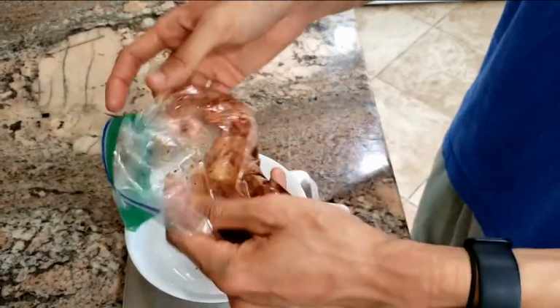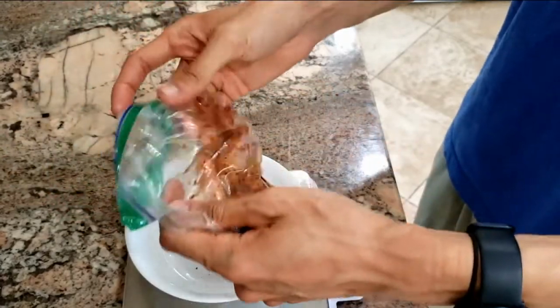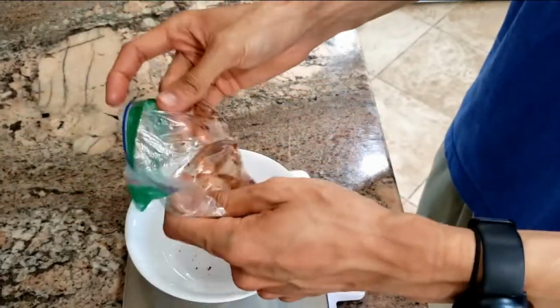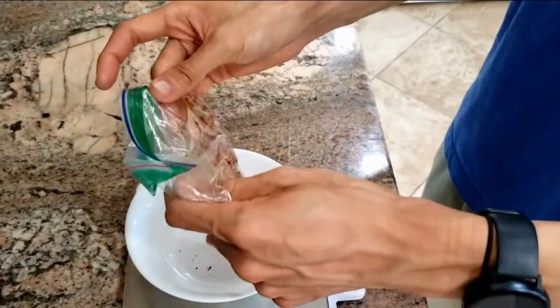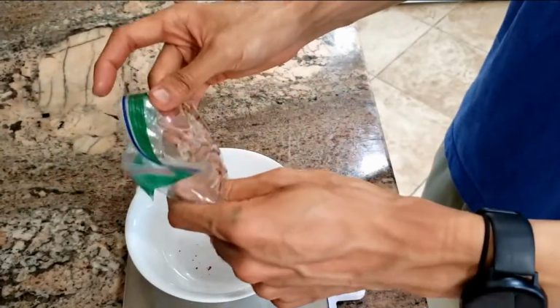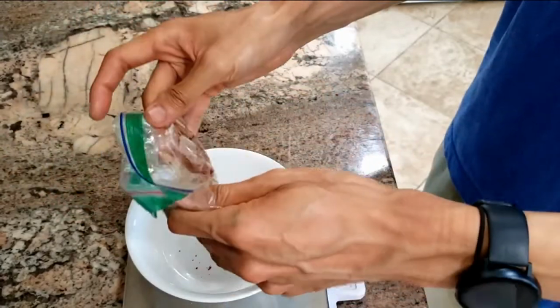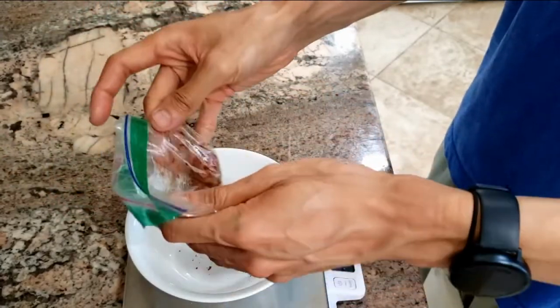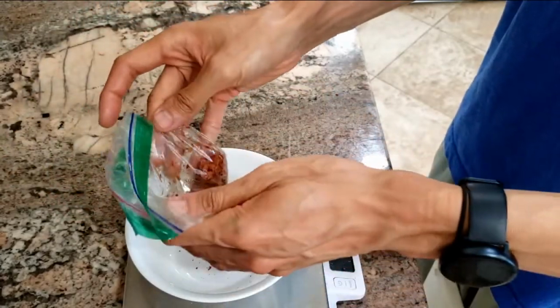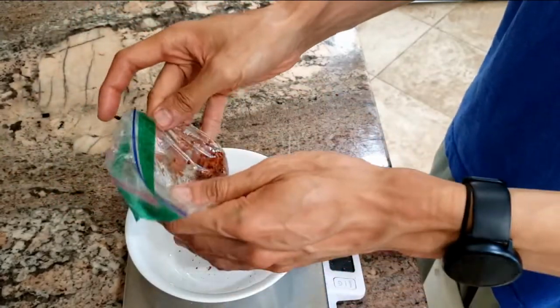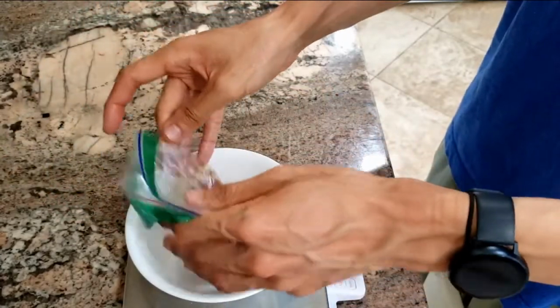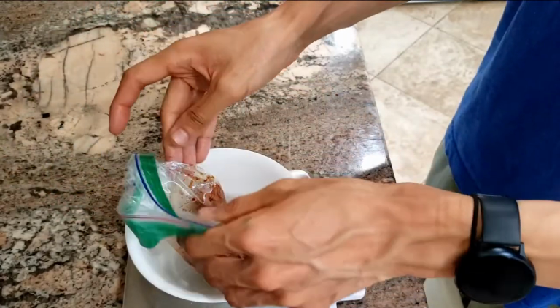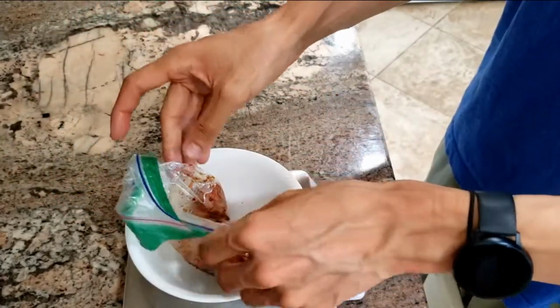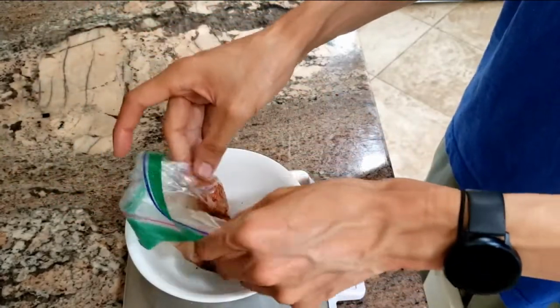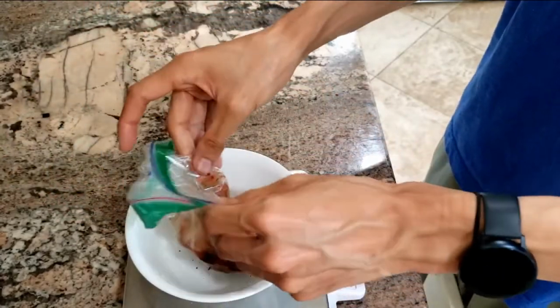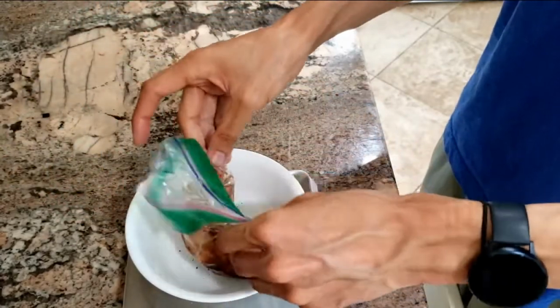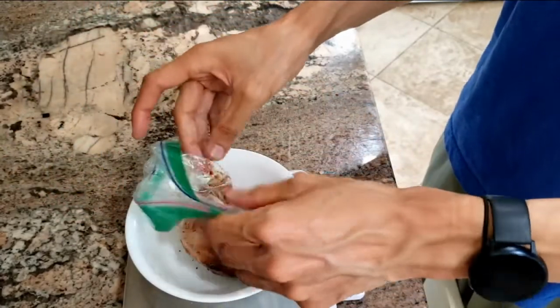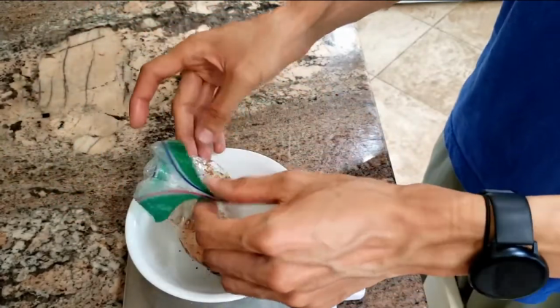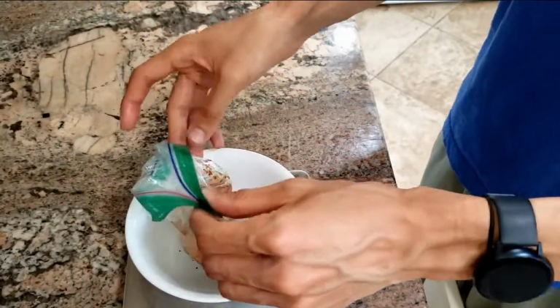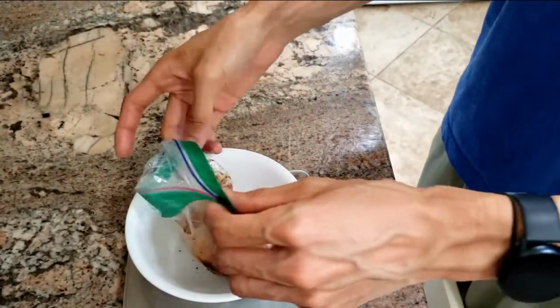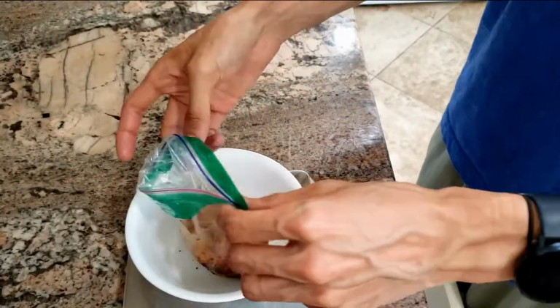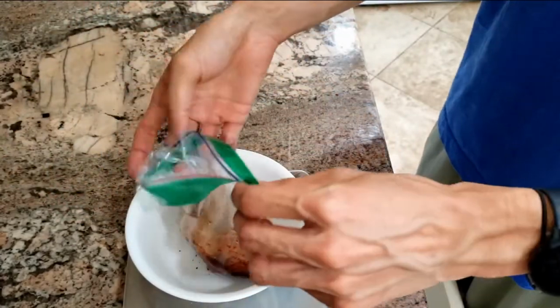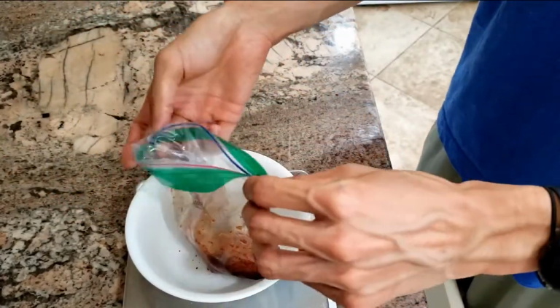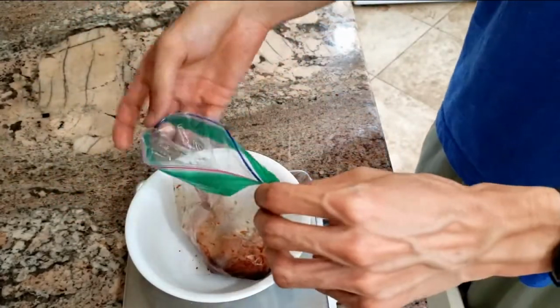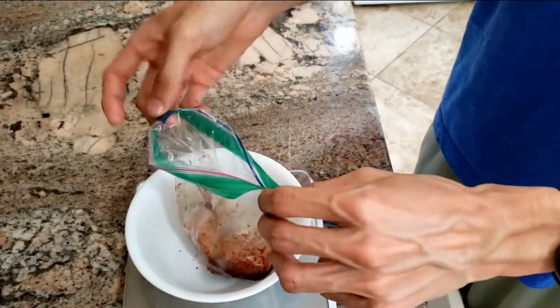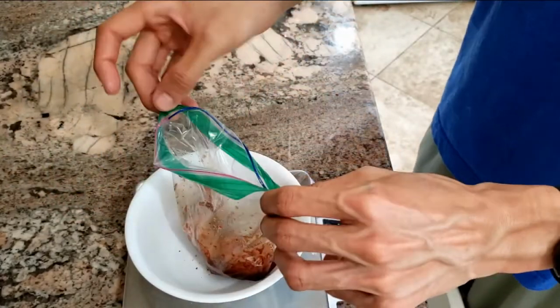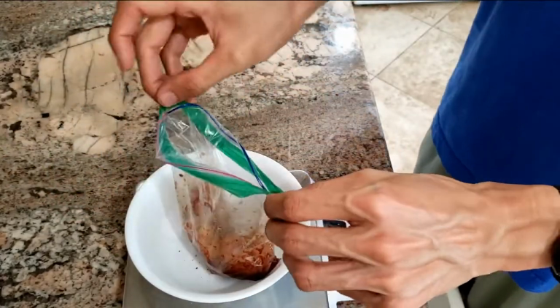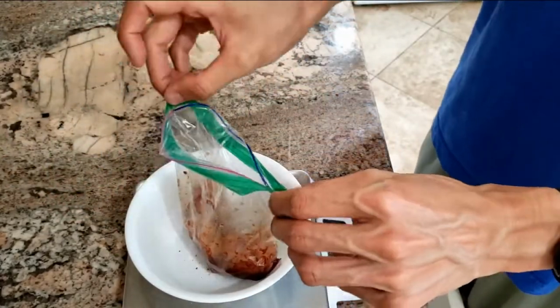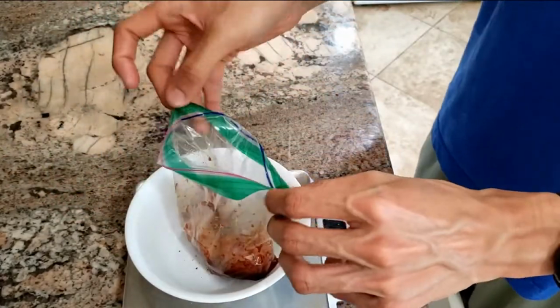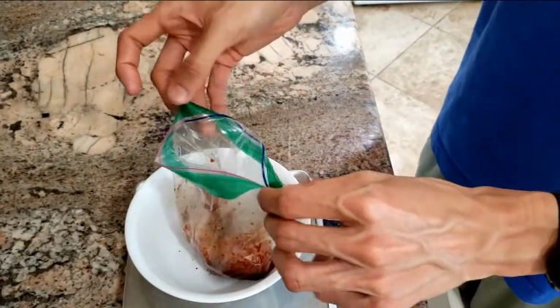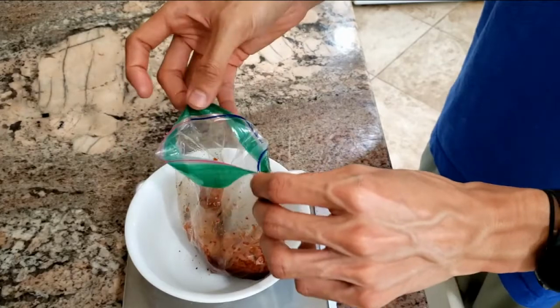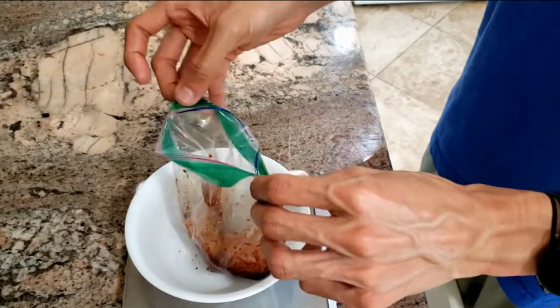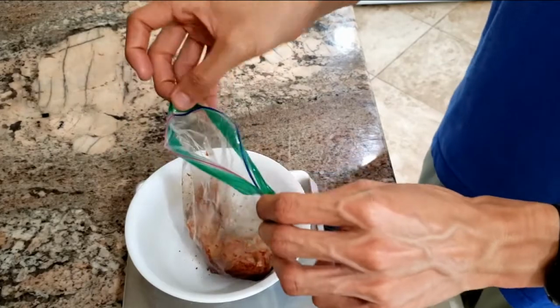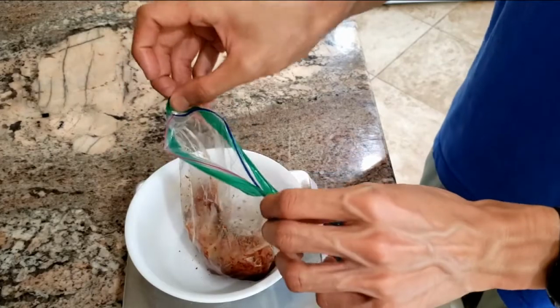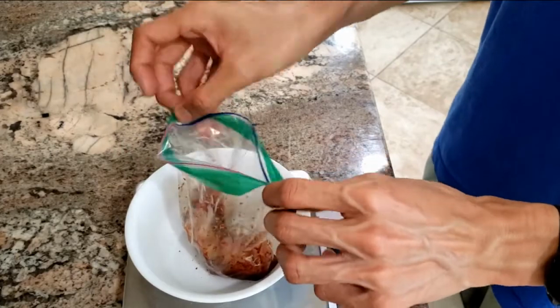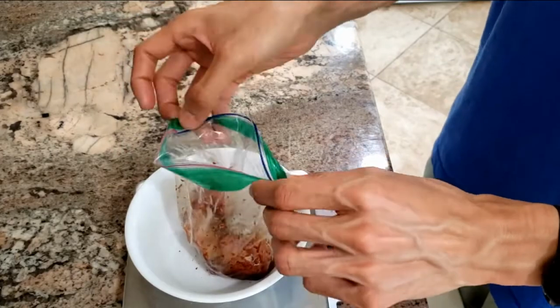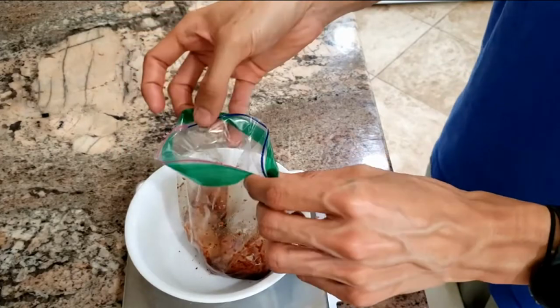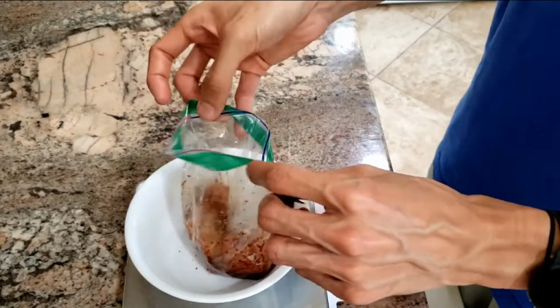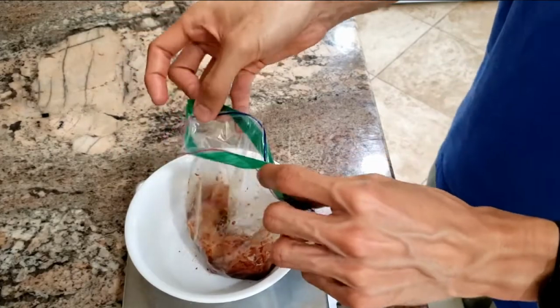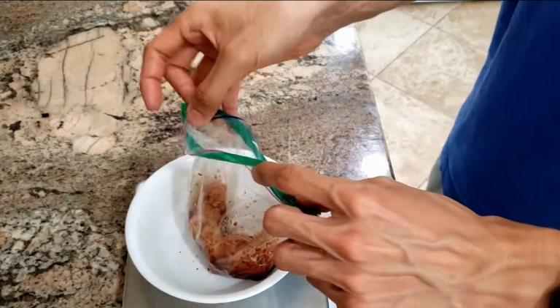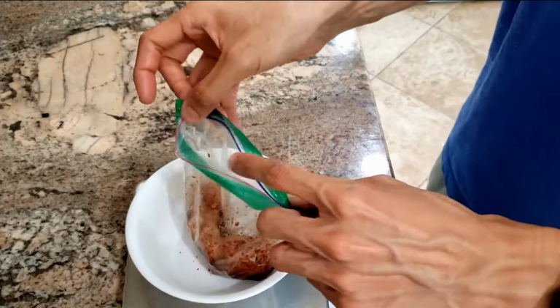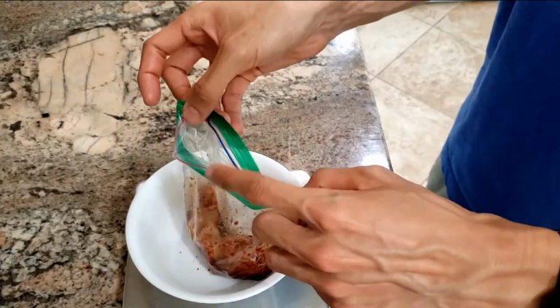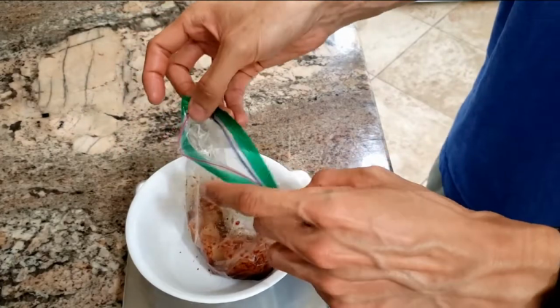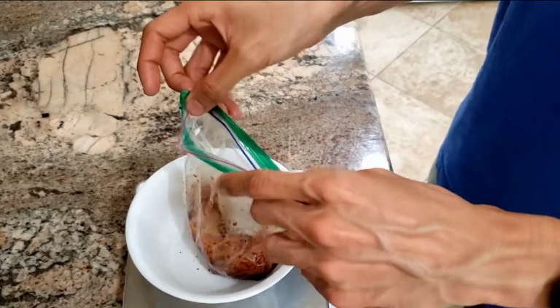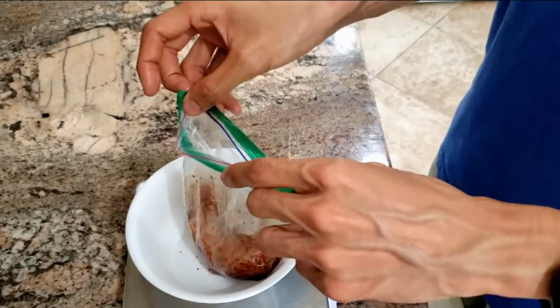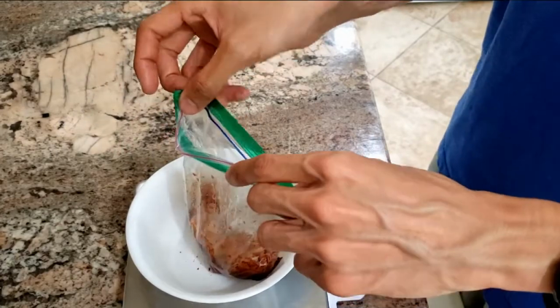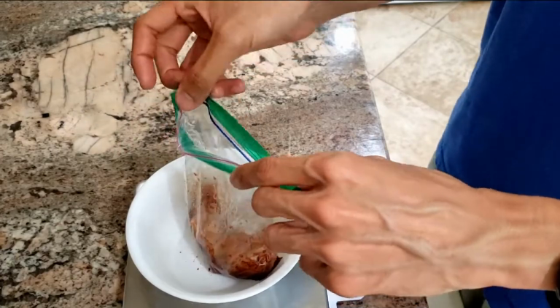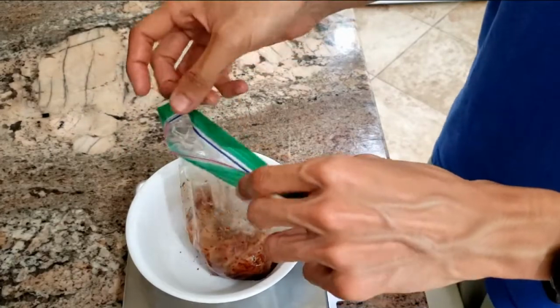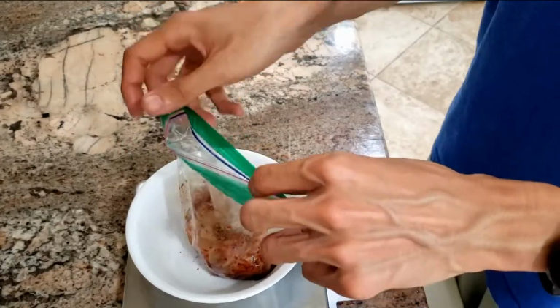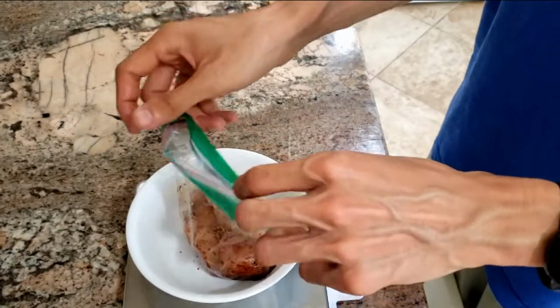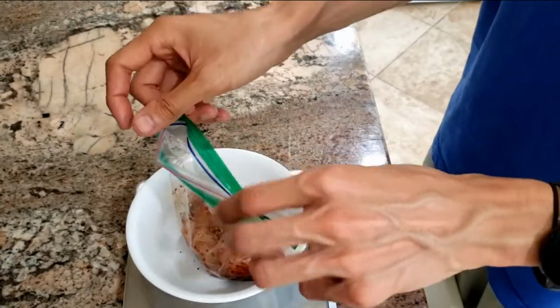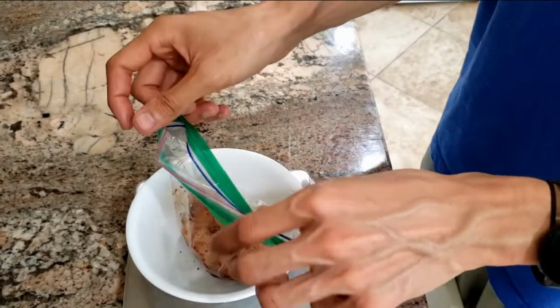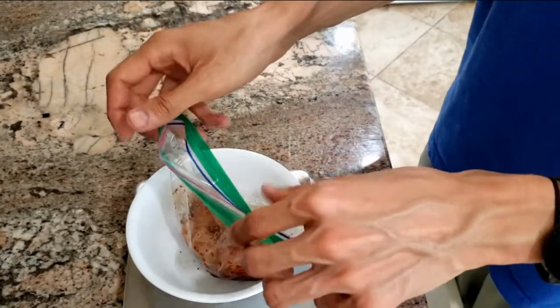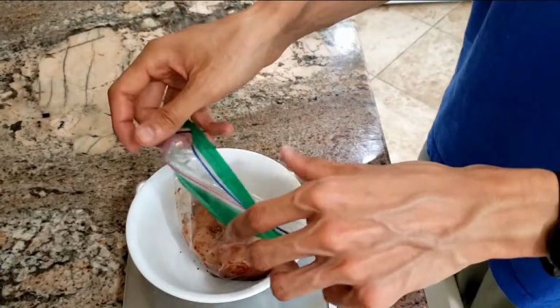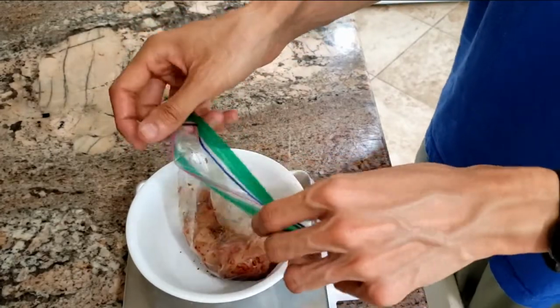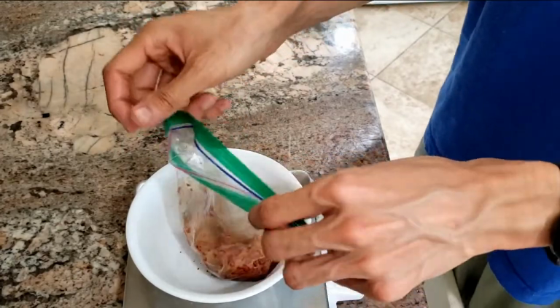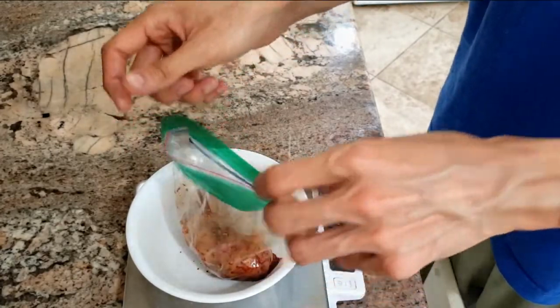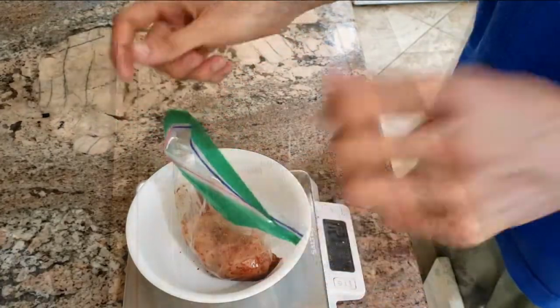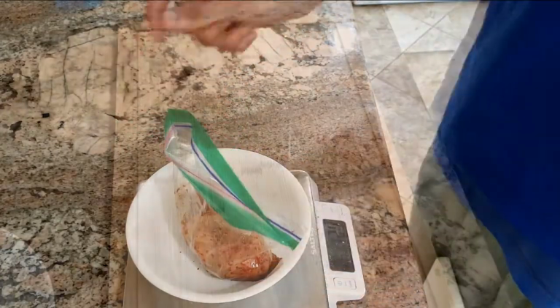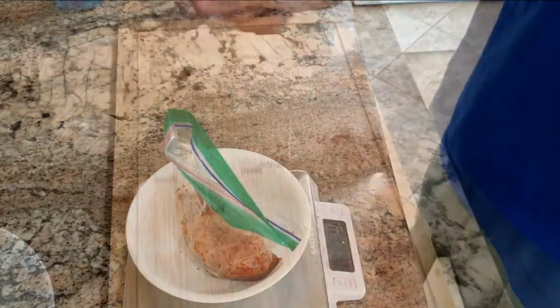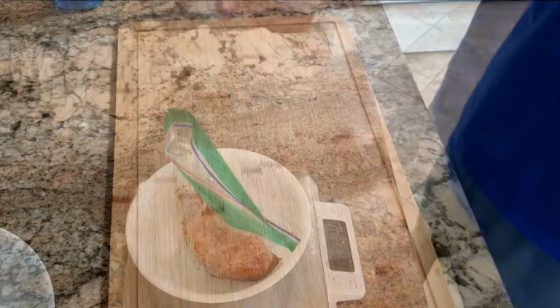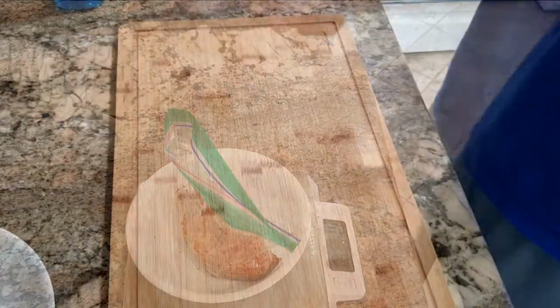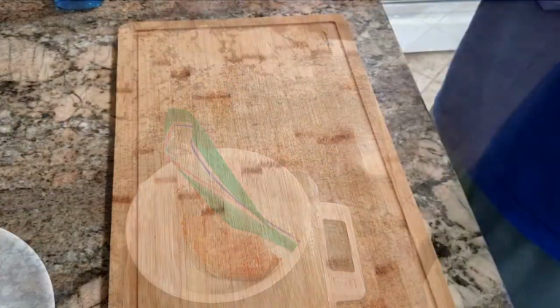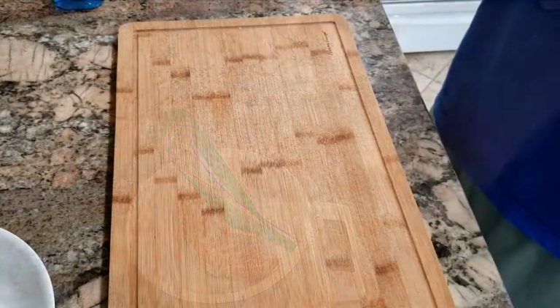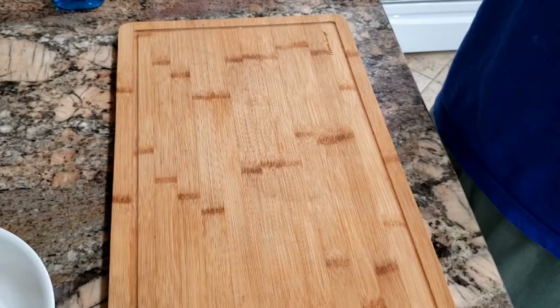I'm going to let this marinate for a couple of hours until lunchtime — about three hours. You can do it for an hour or up to a day. I'll get back to you when it's ready.